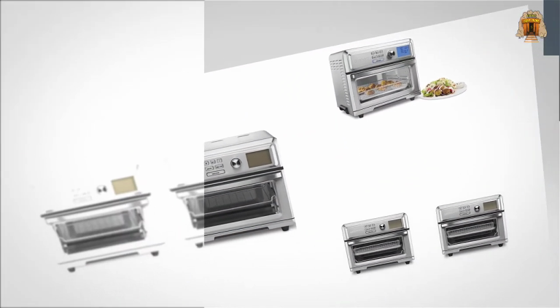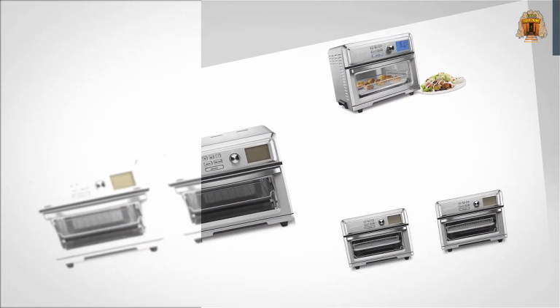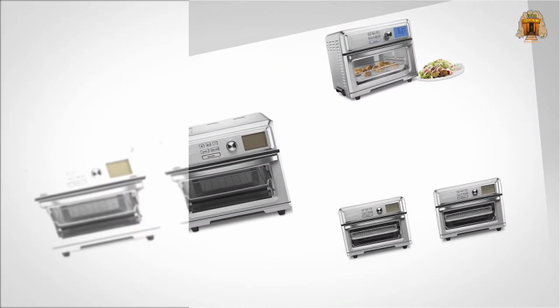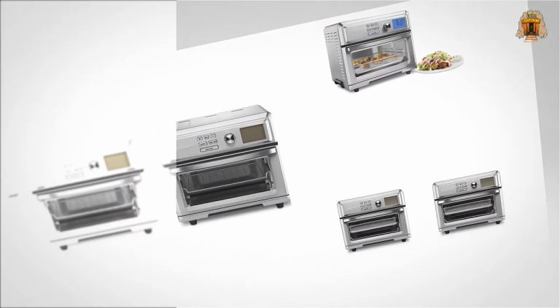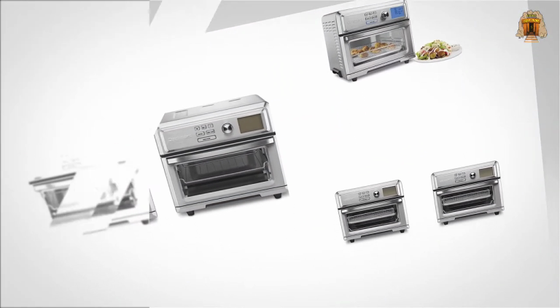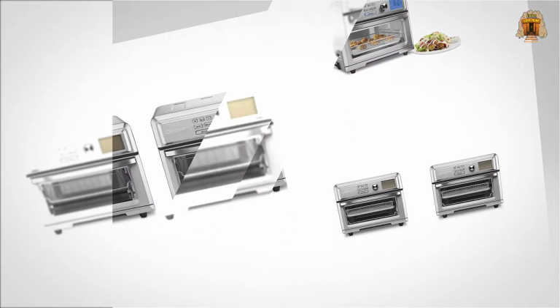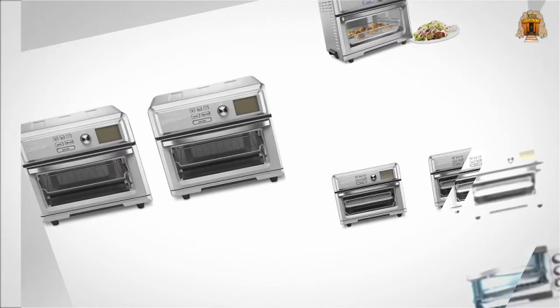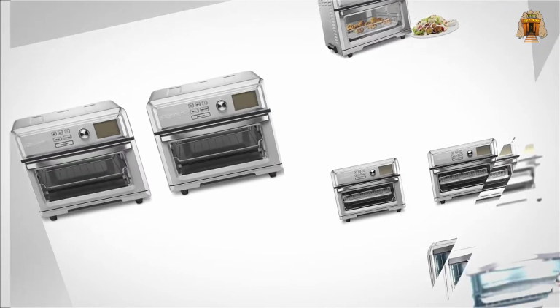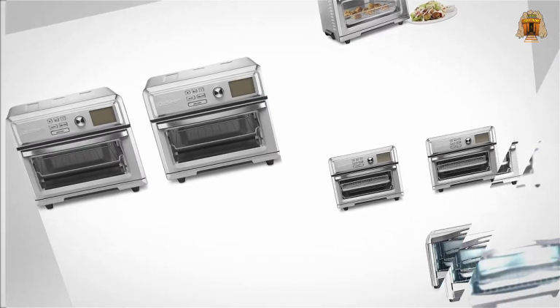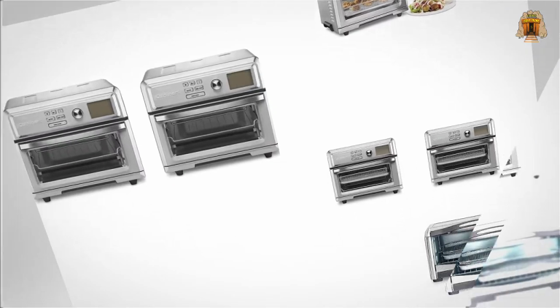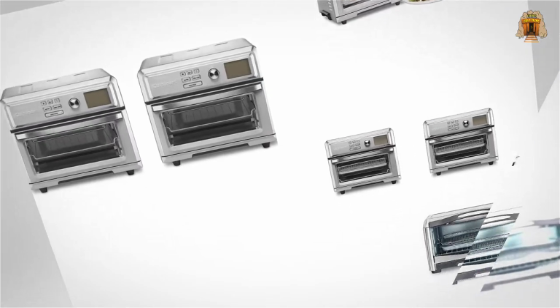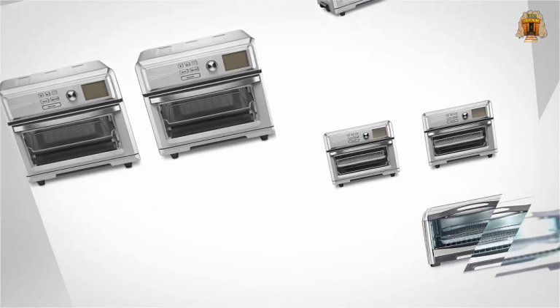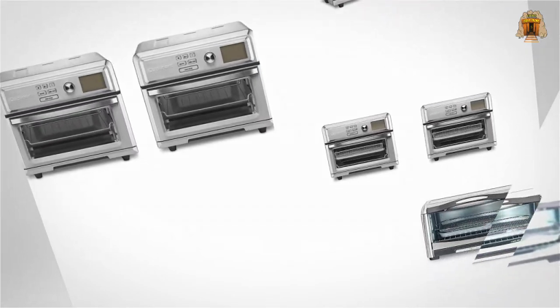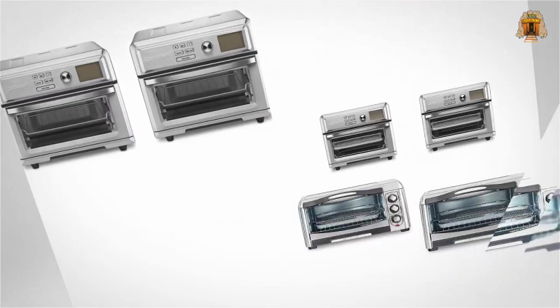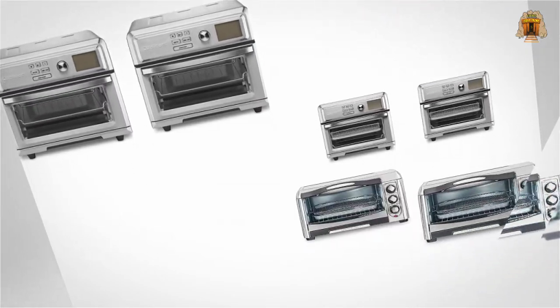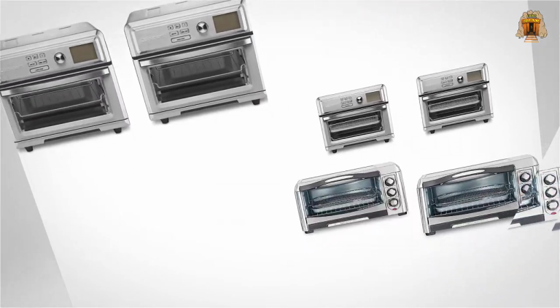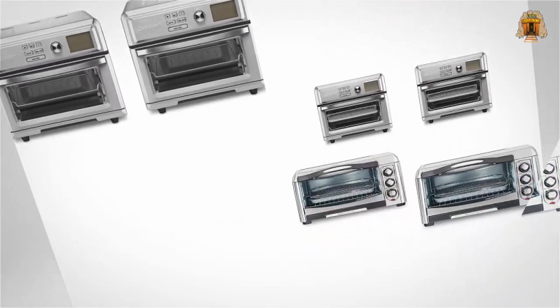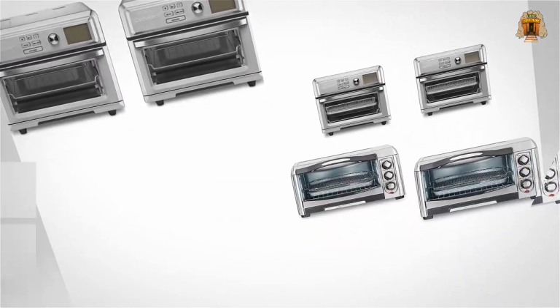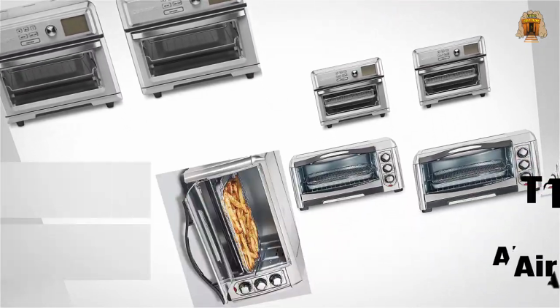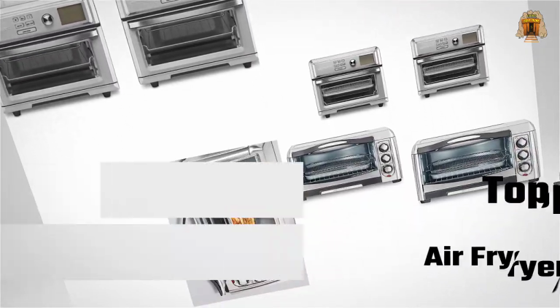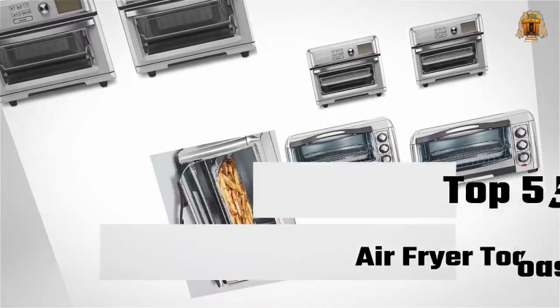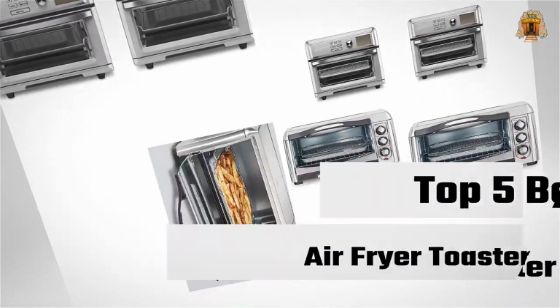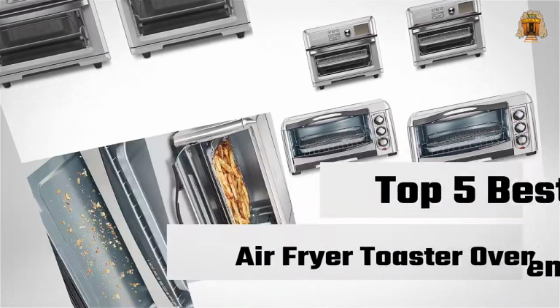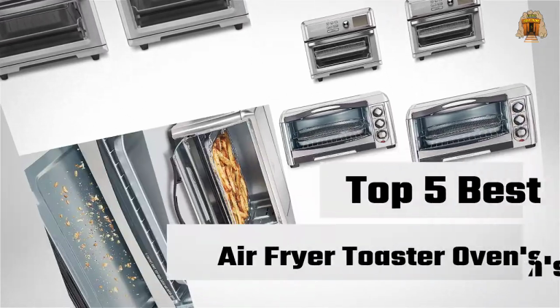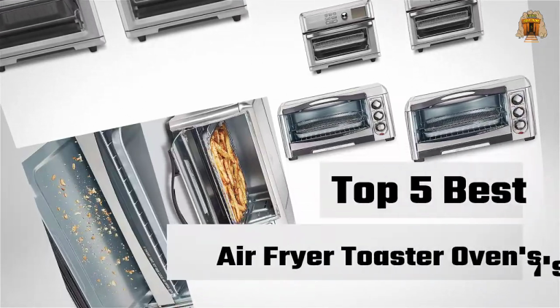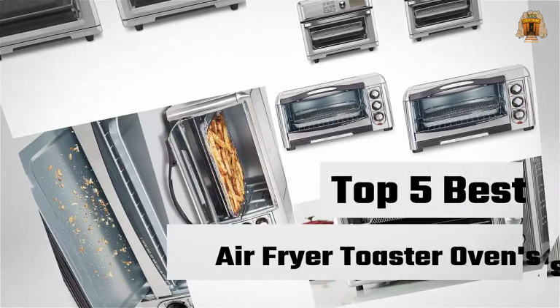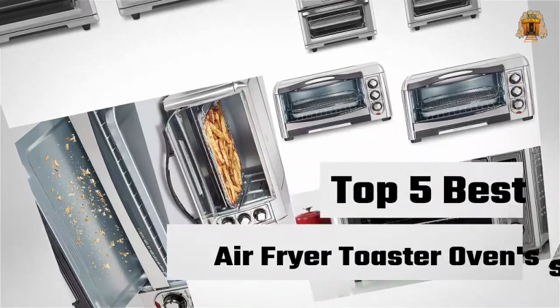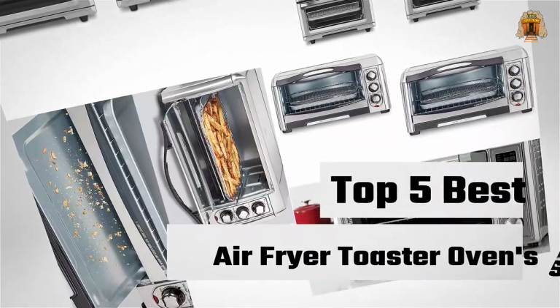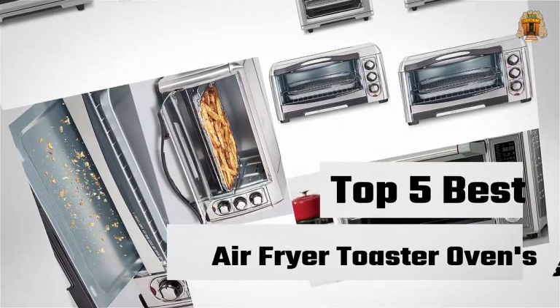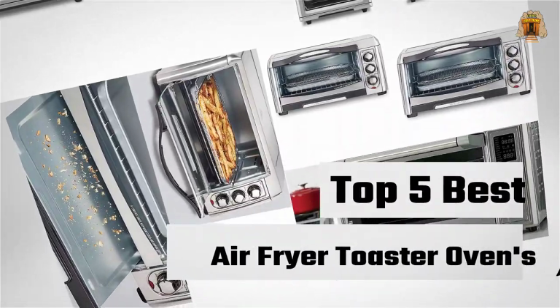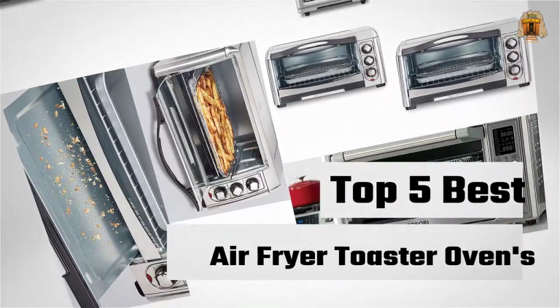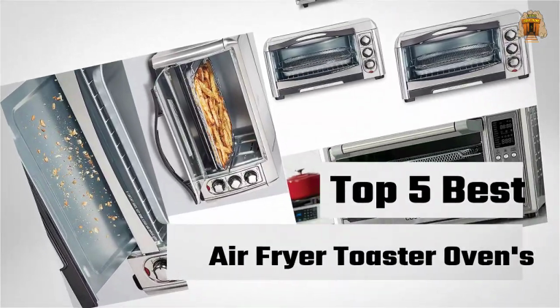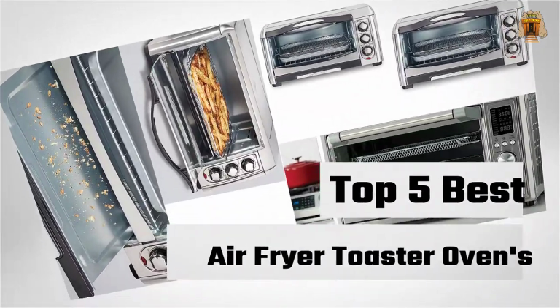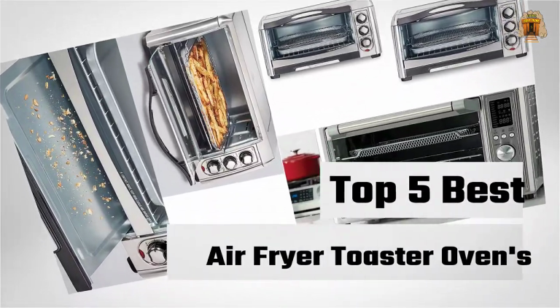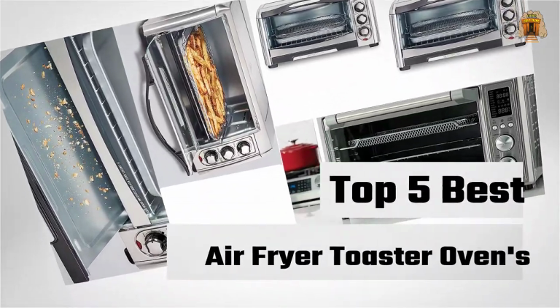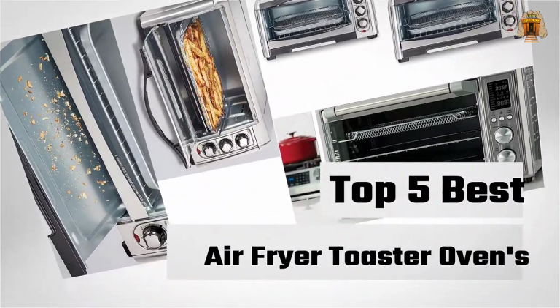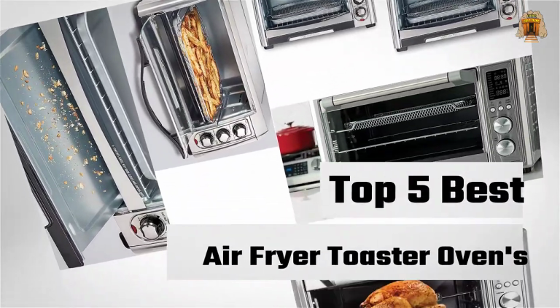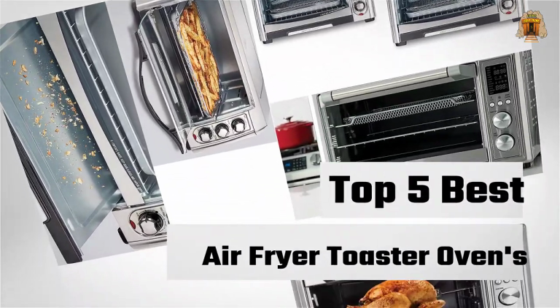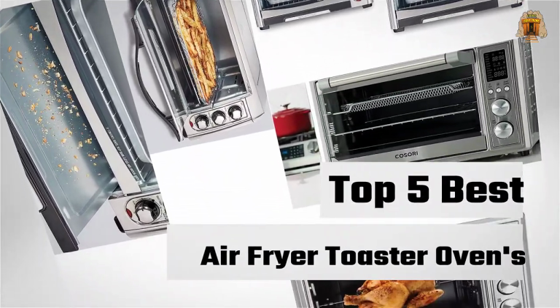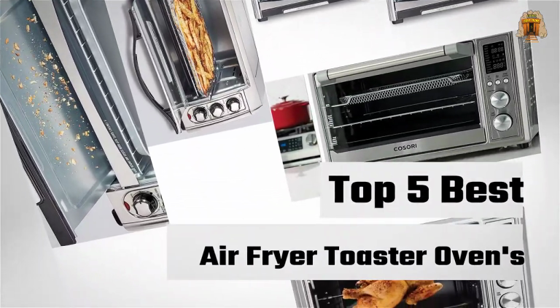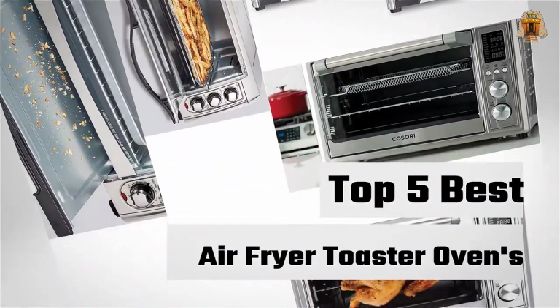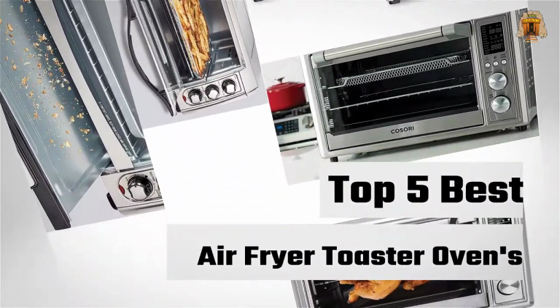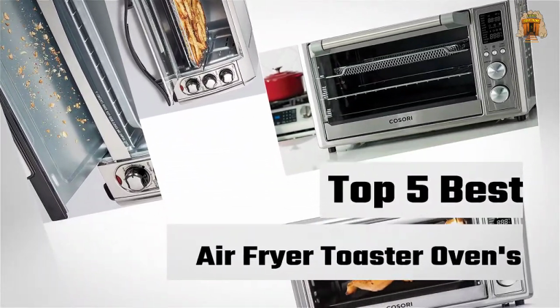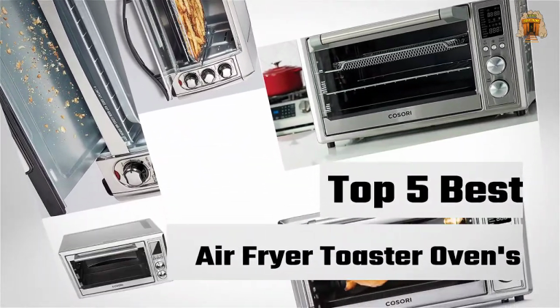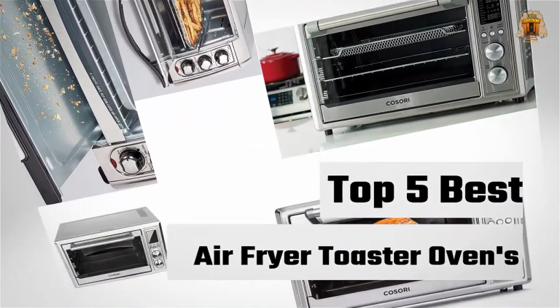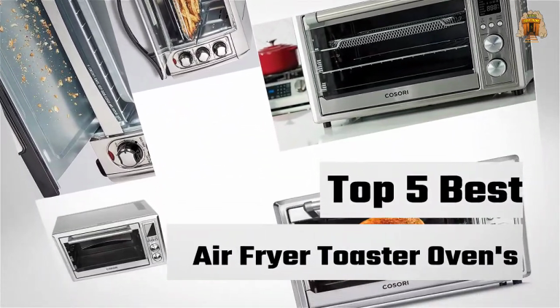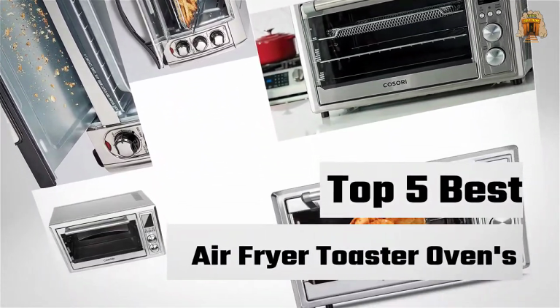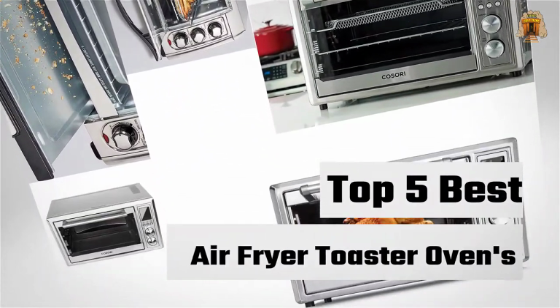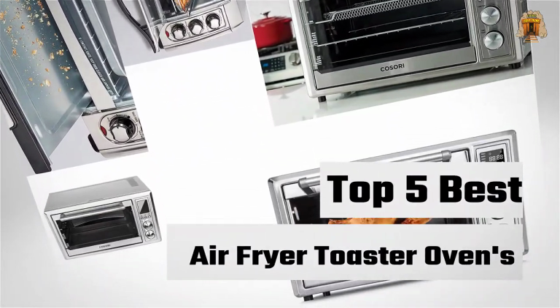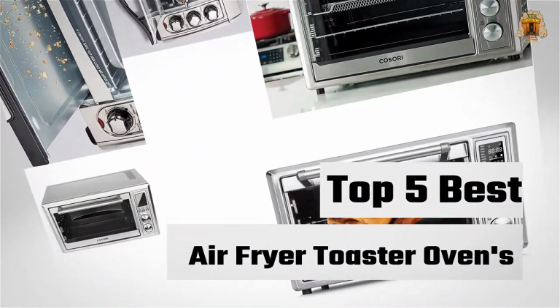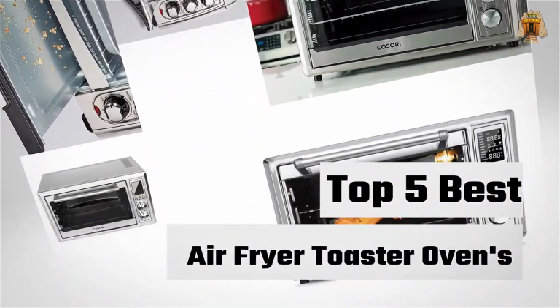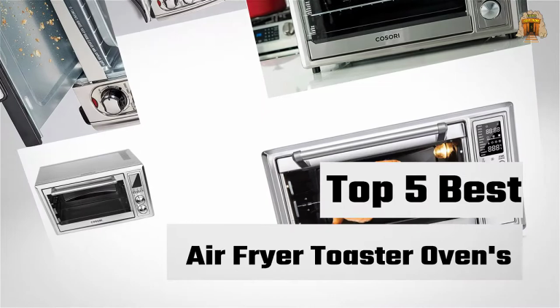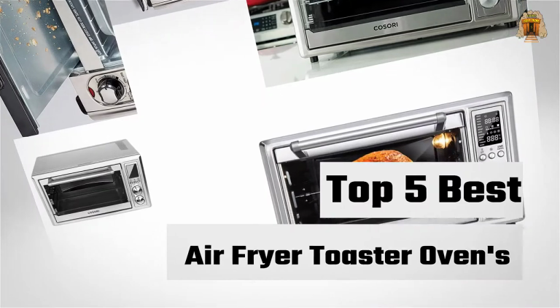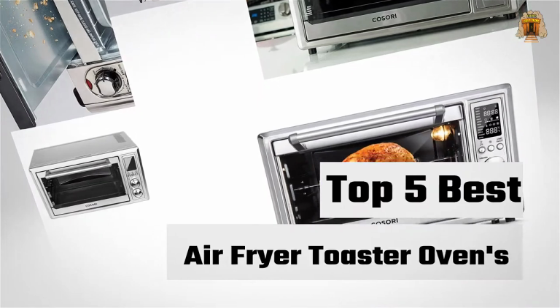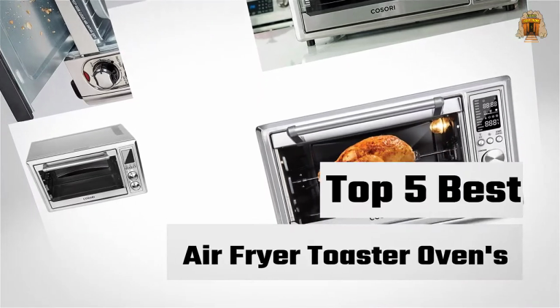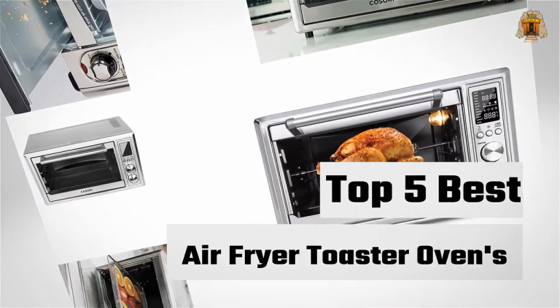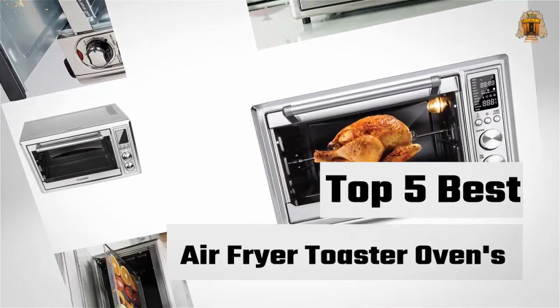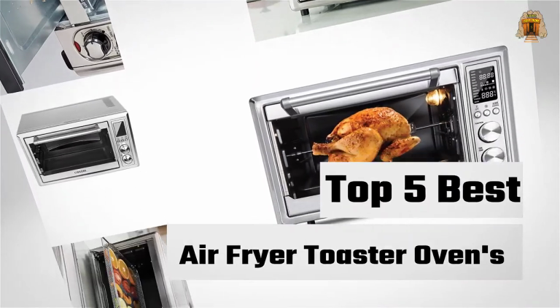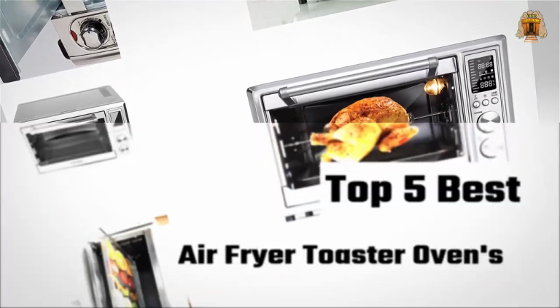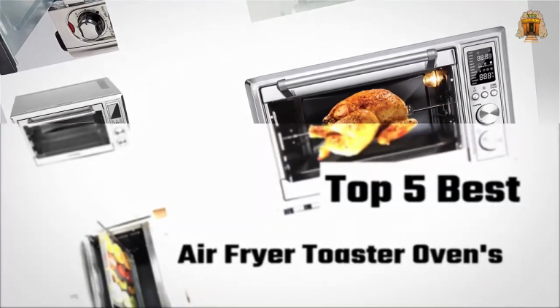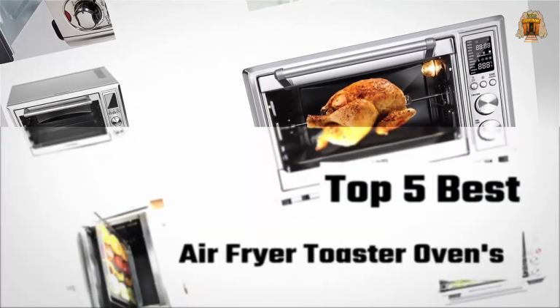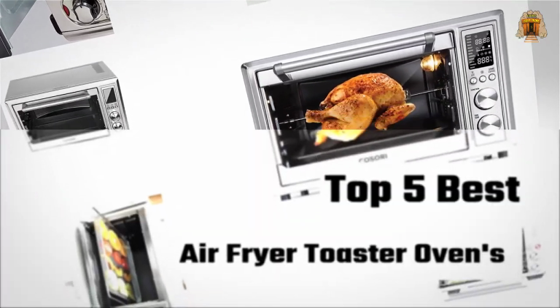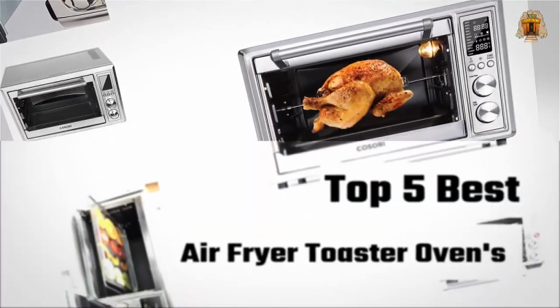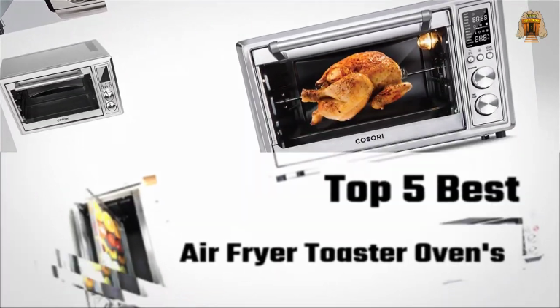If you are looking for the best air fryer toaster ovens, here is a collection you have got to see. Let's get started.